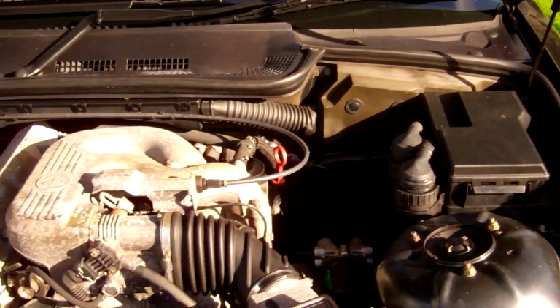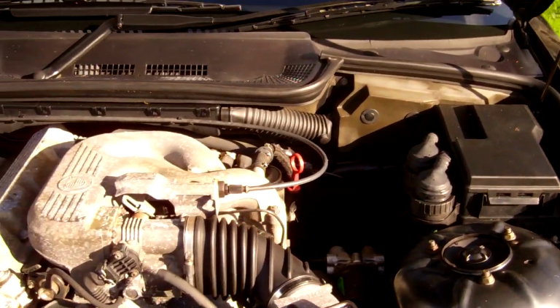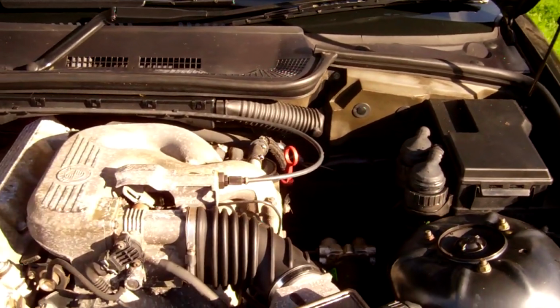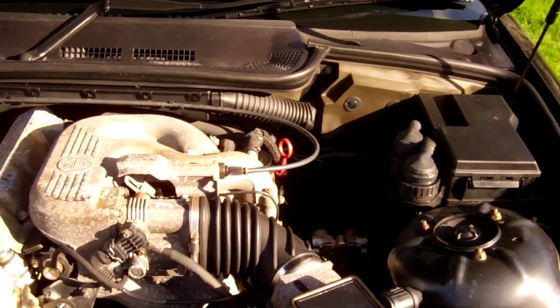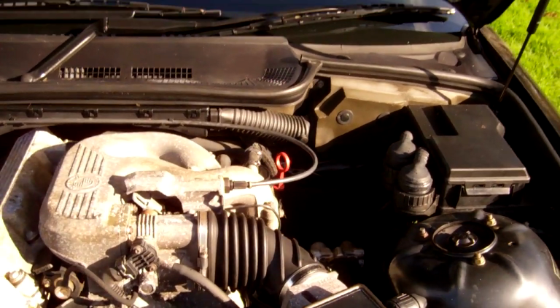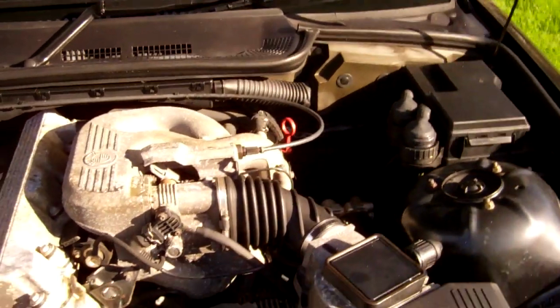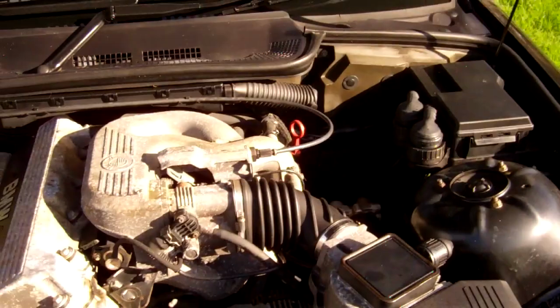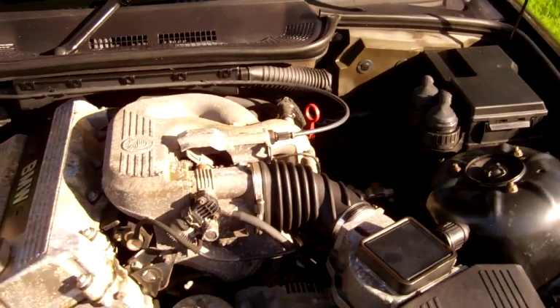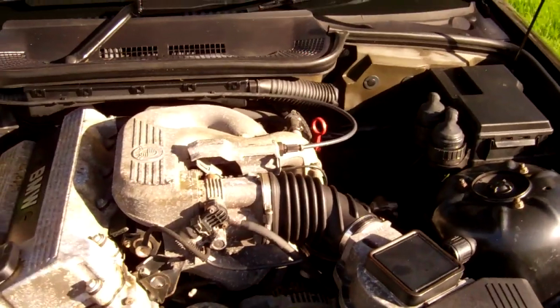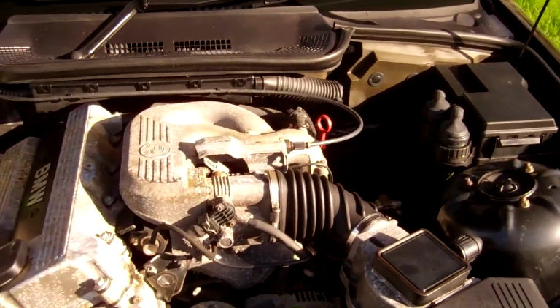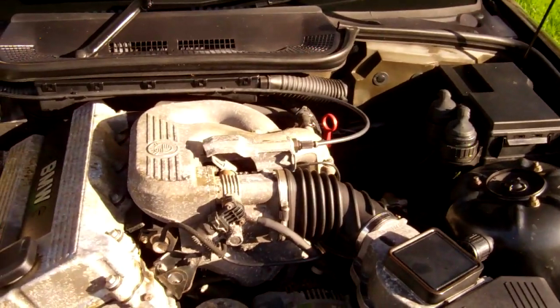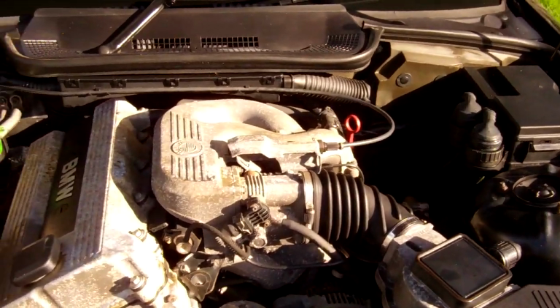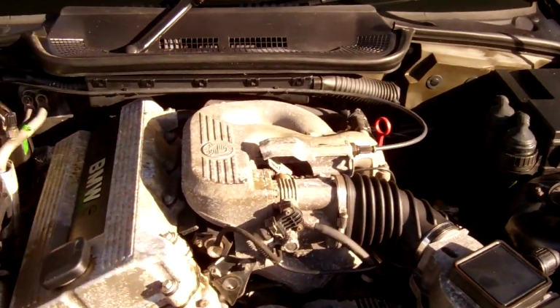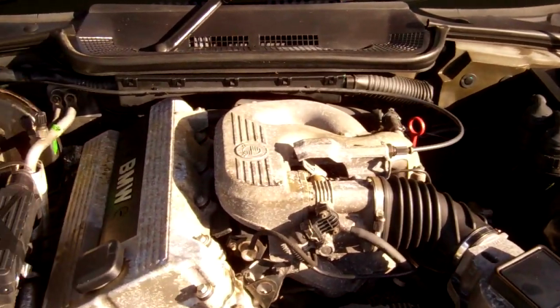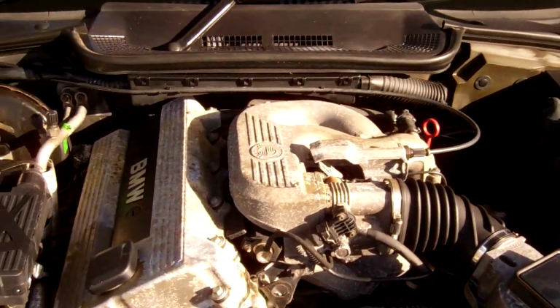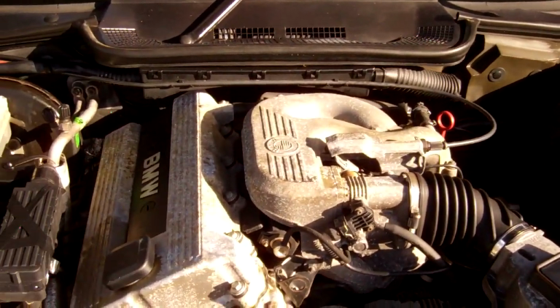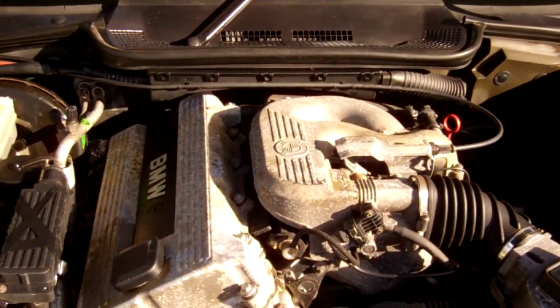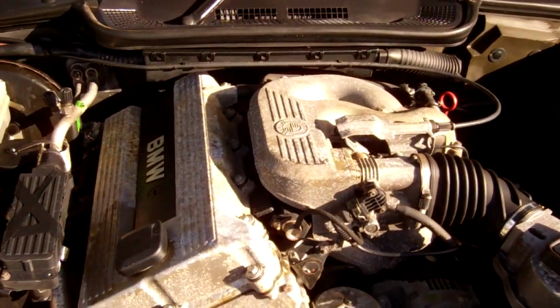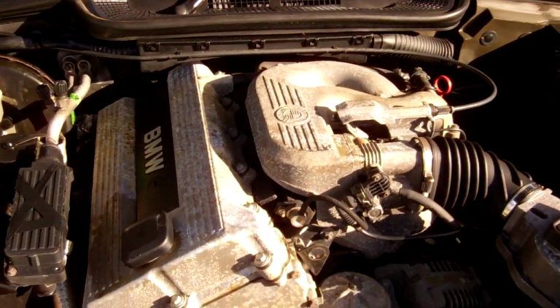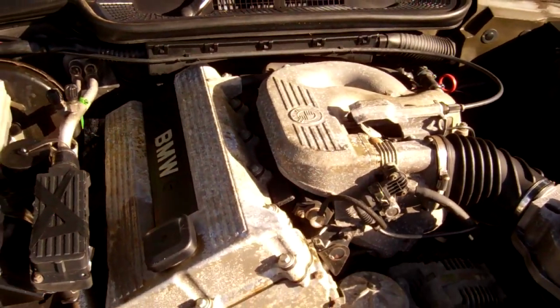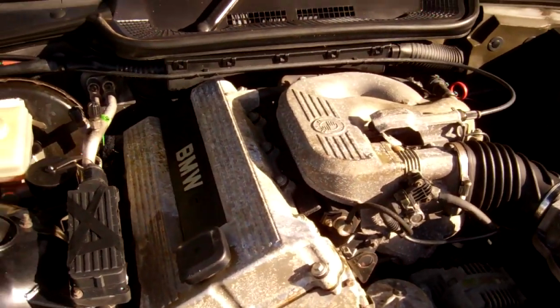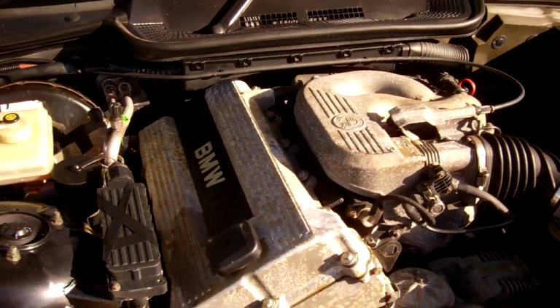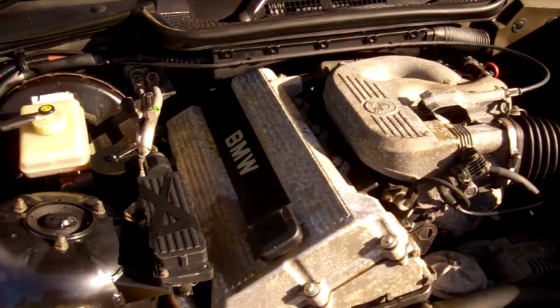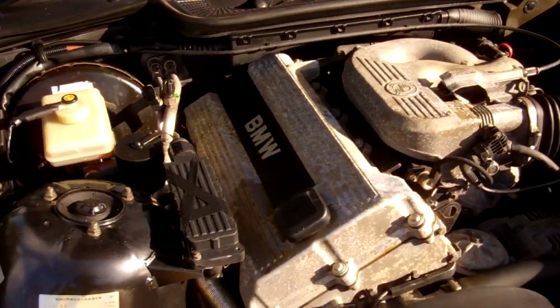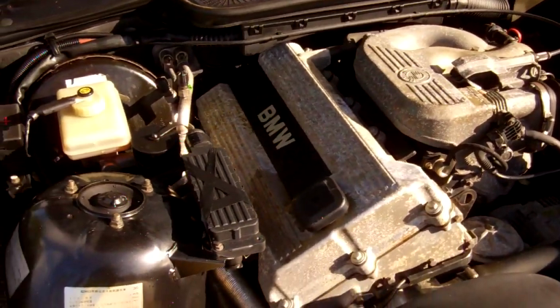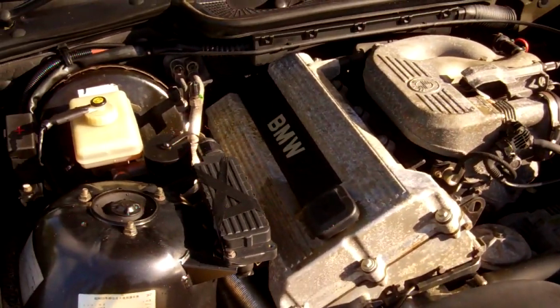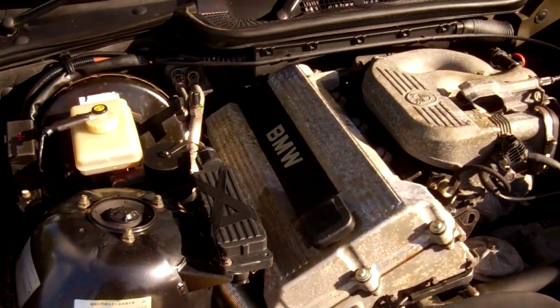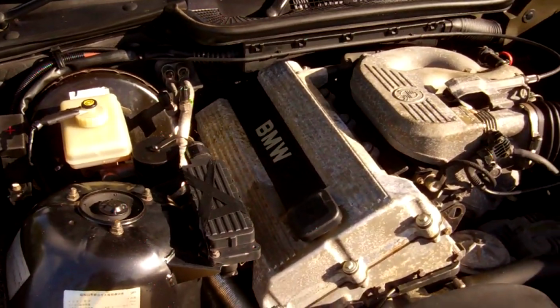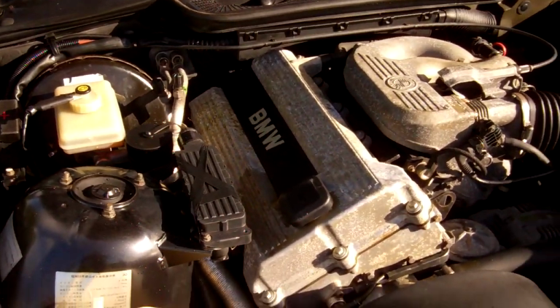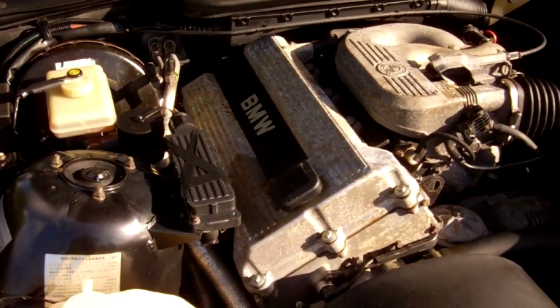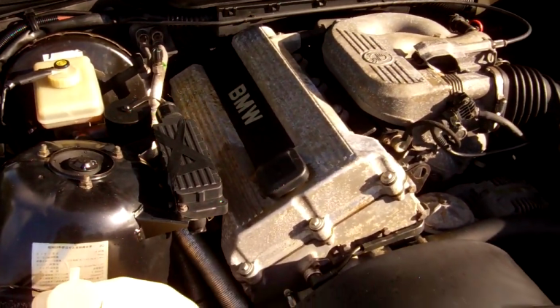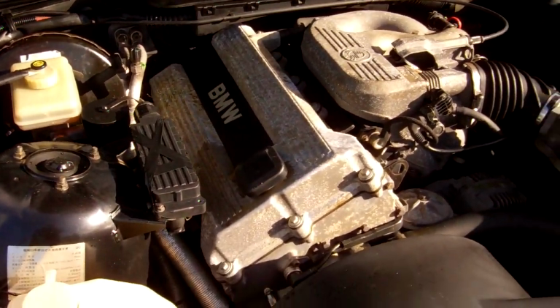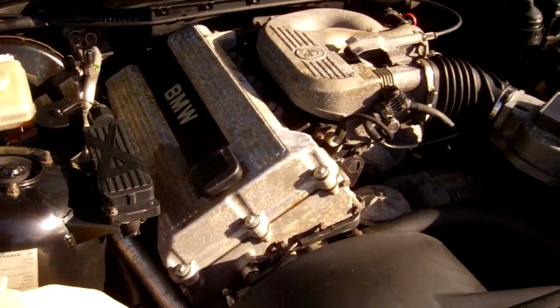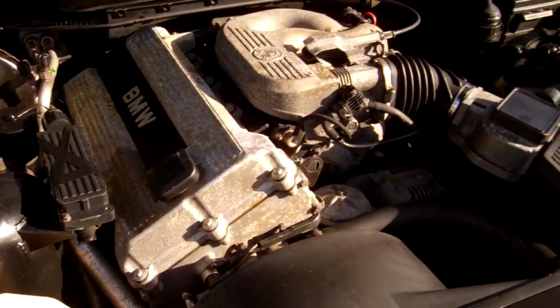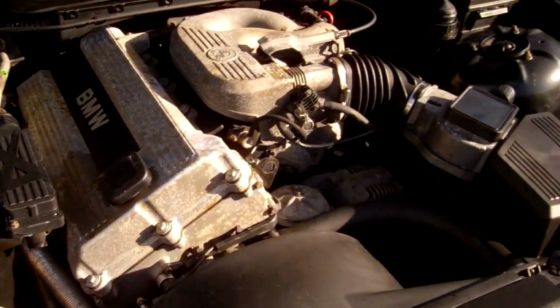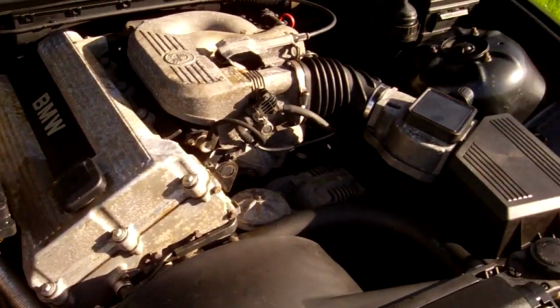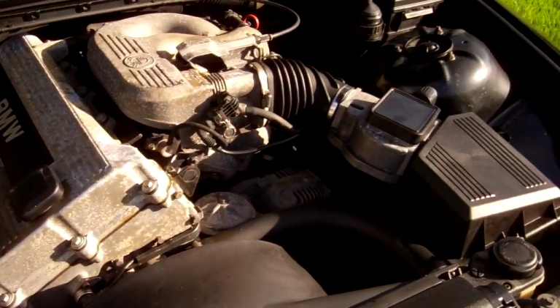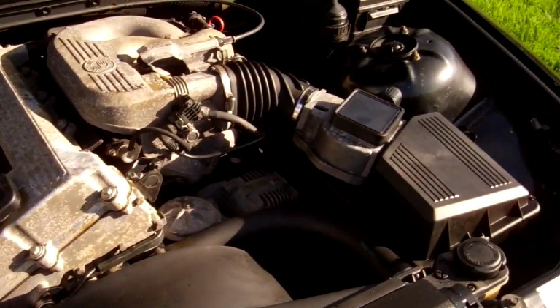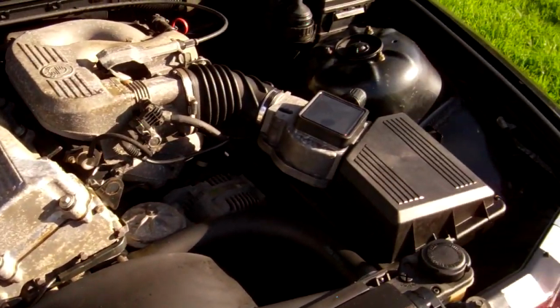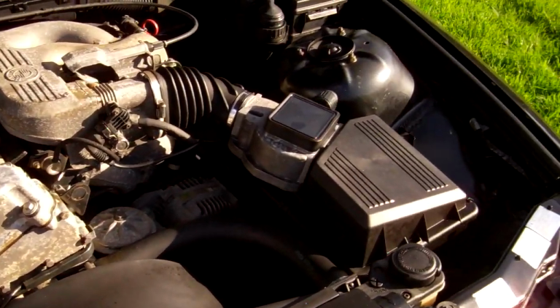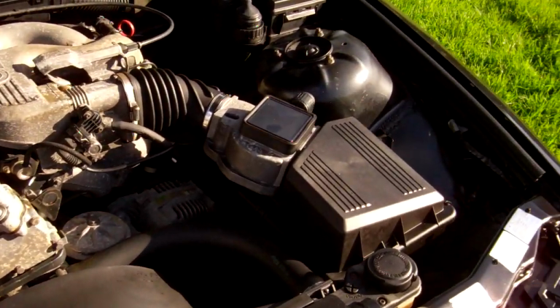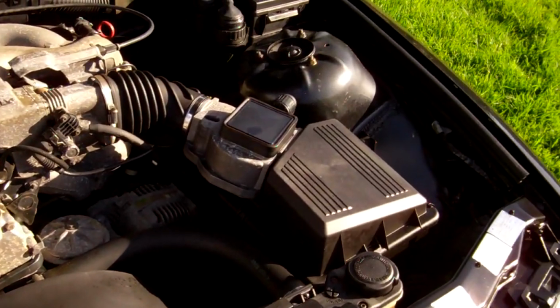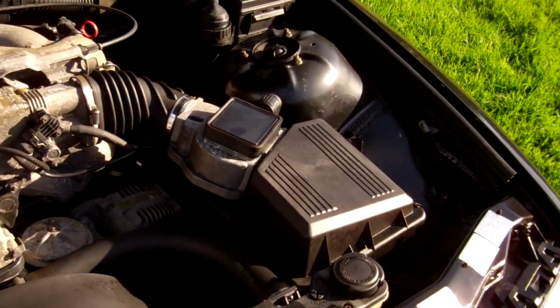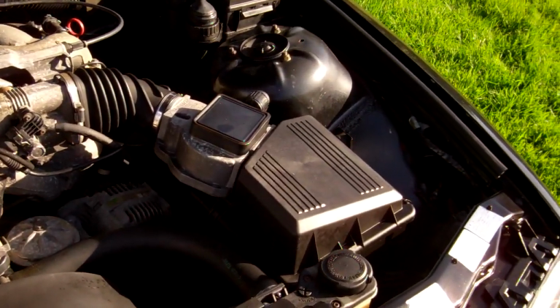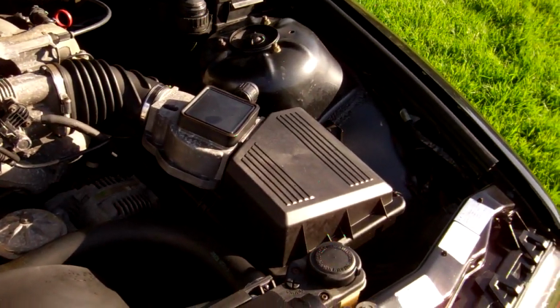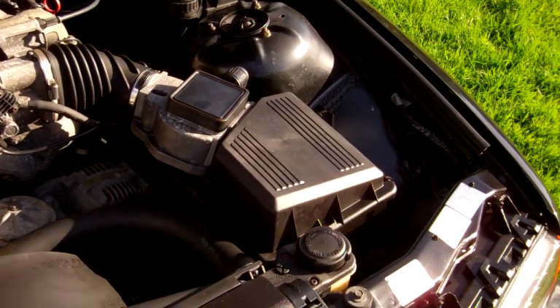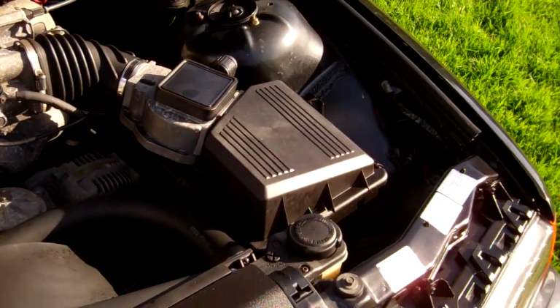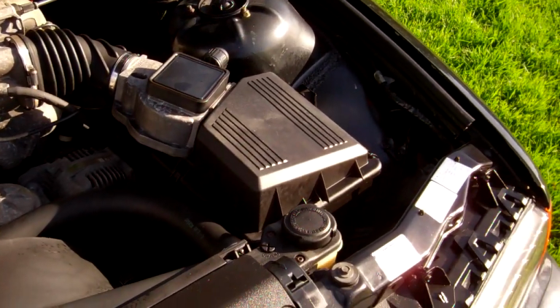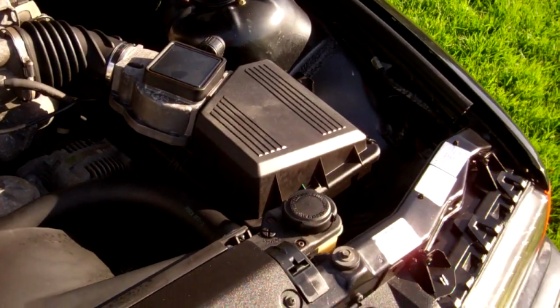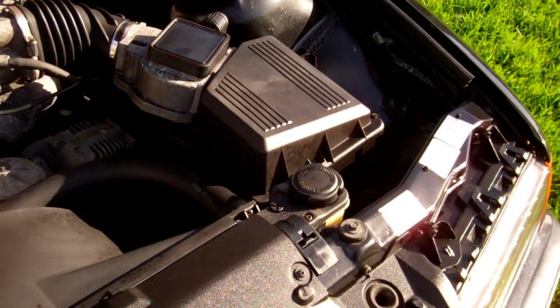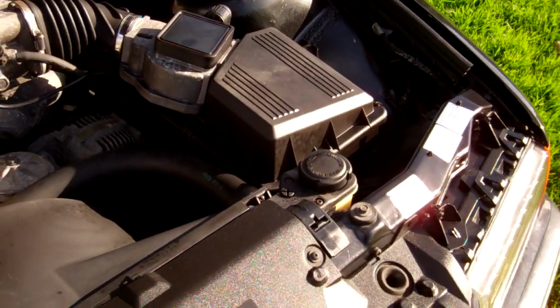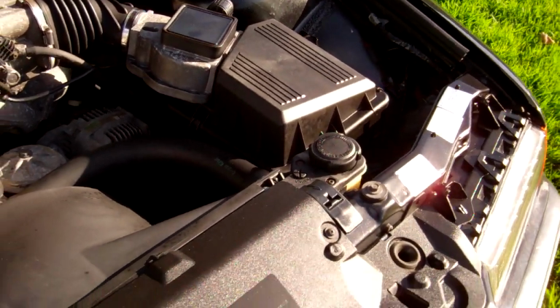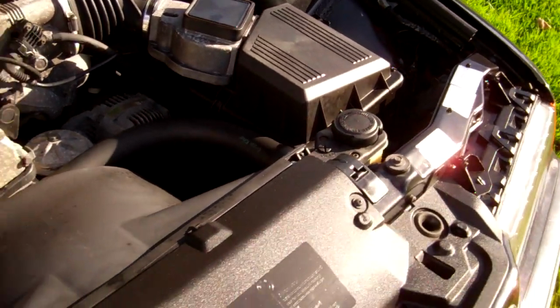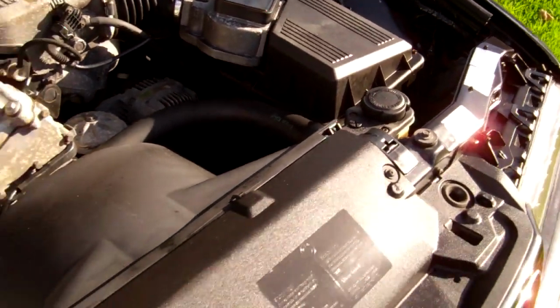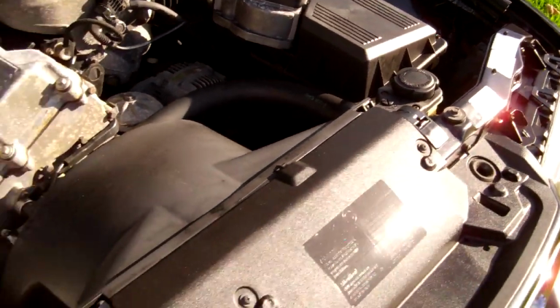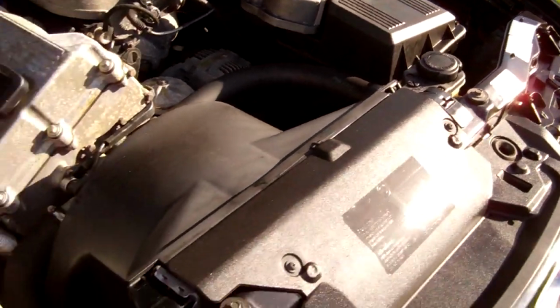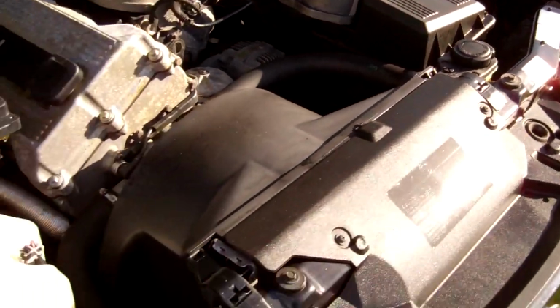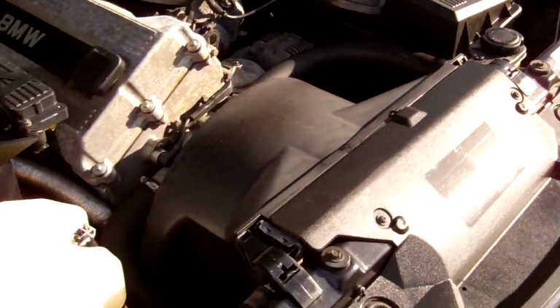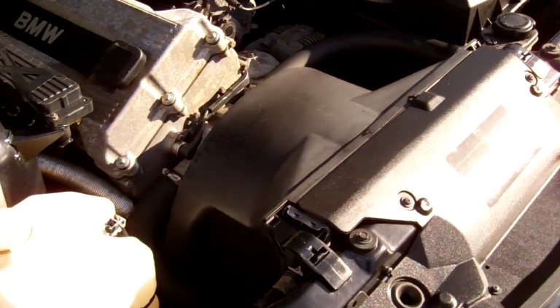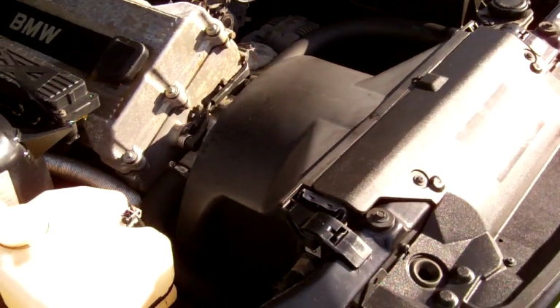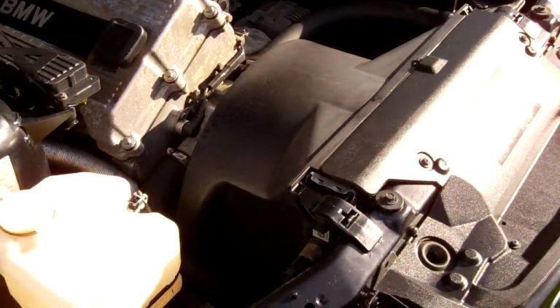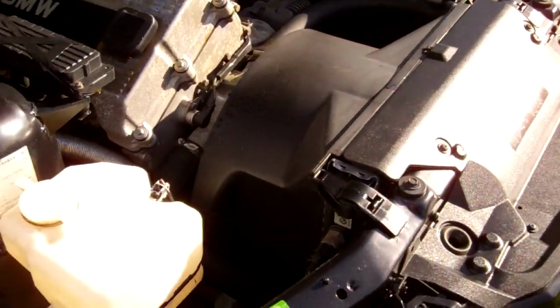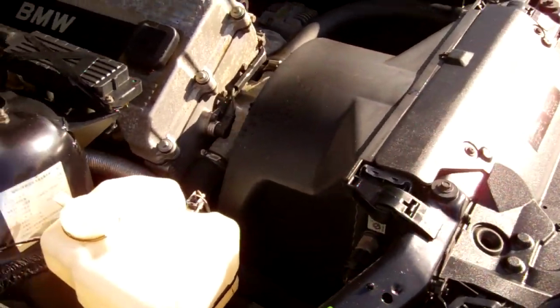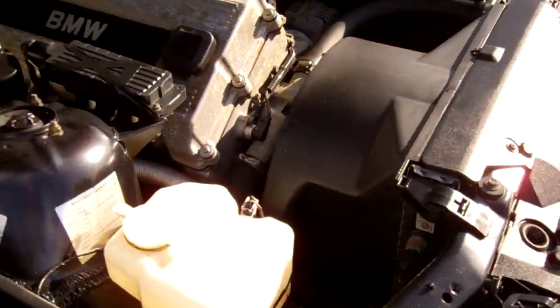Here's your 1.8 BMW engine. All looks as it should in there.